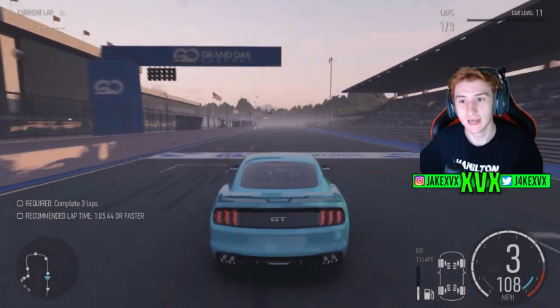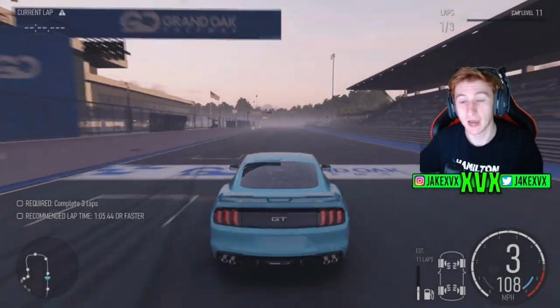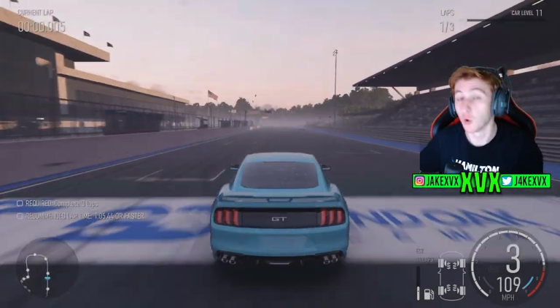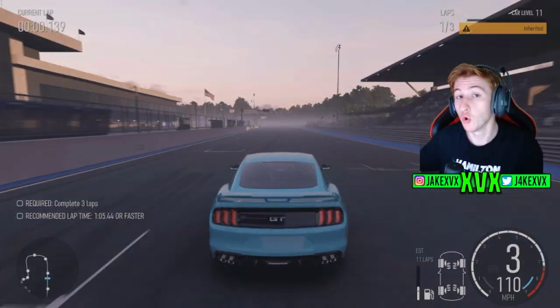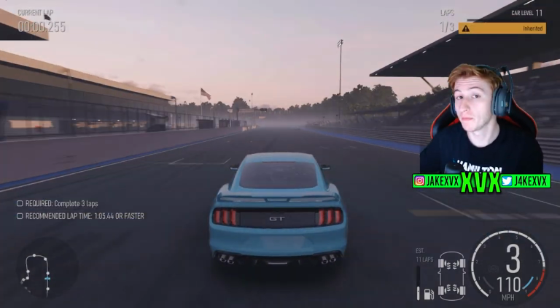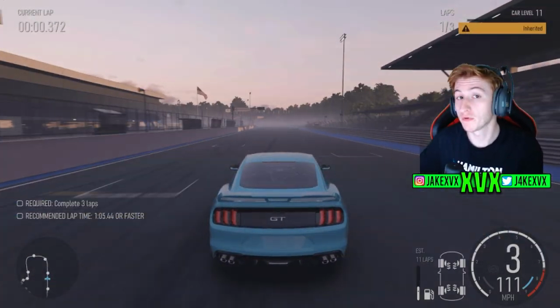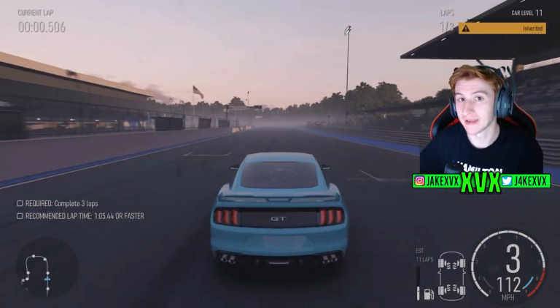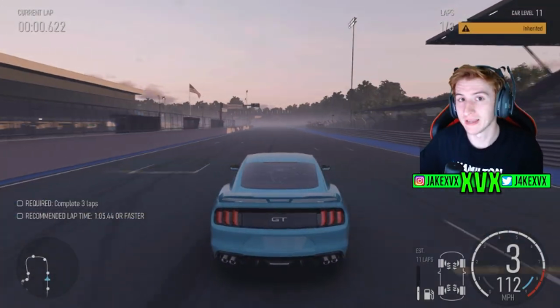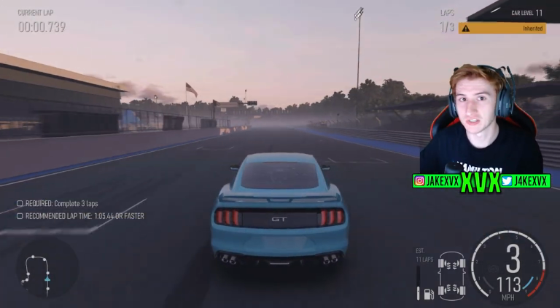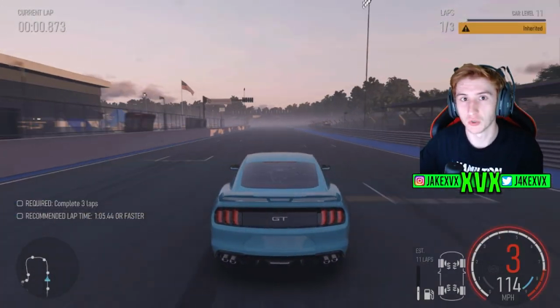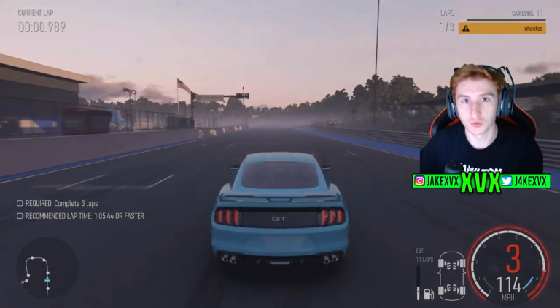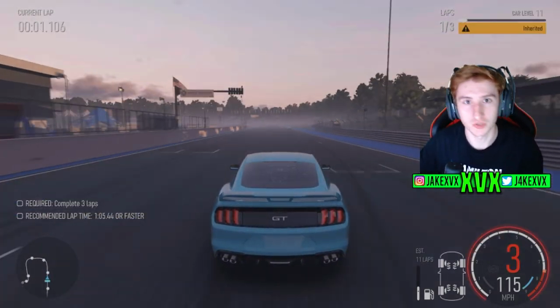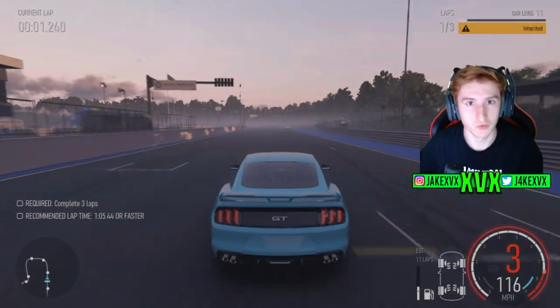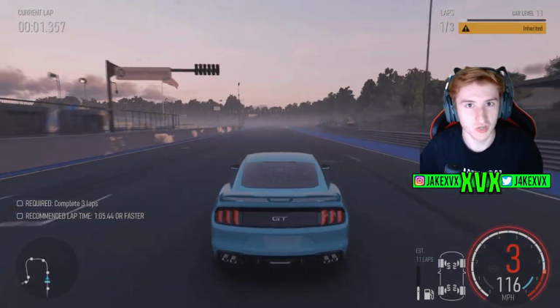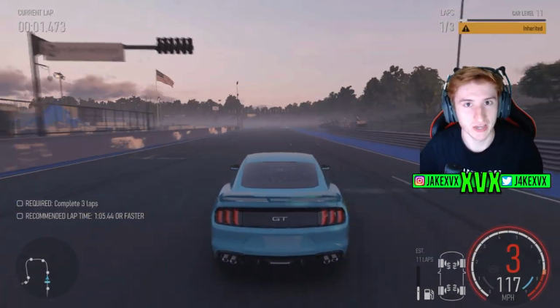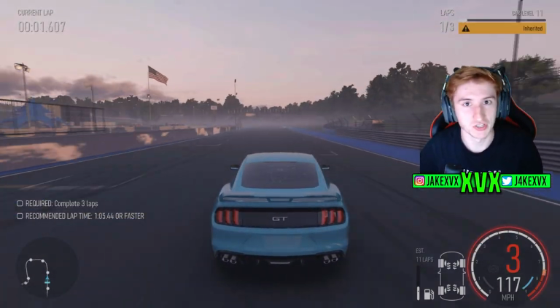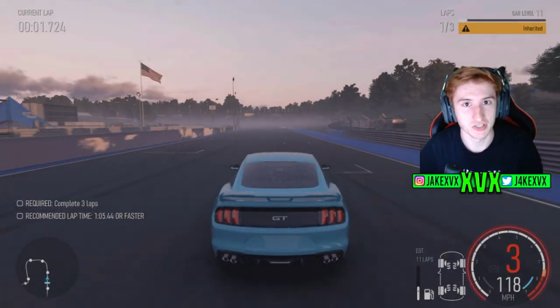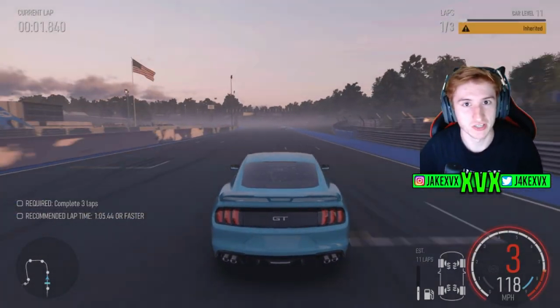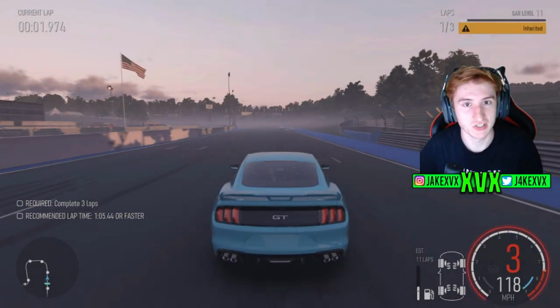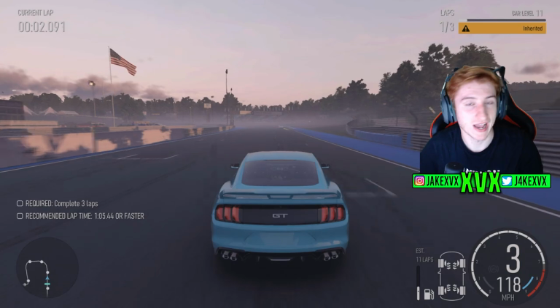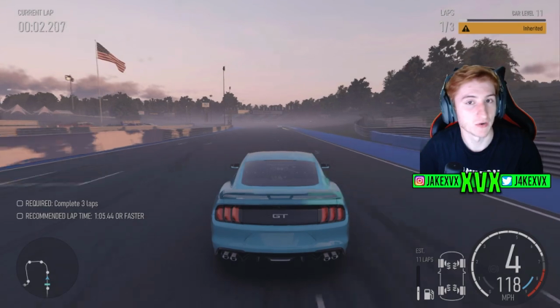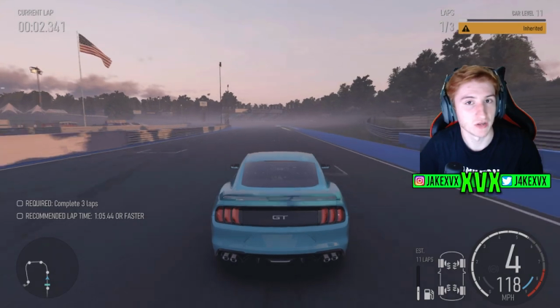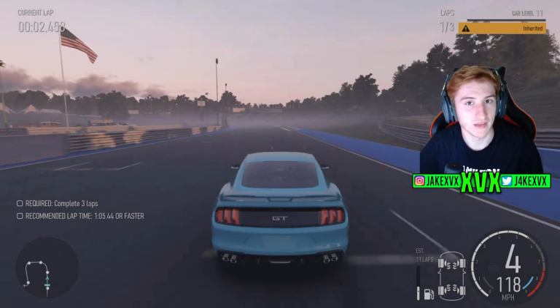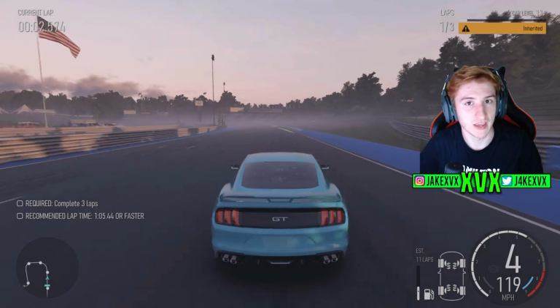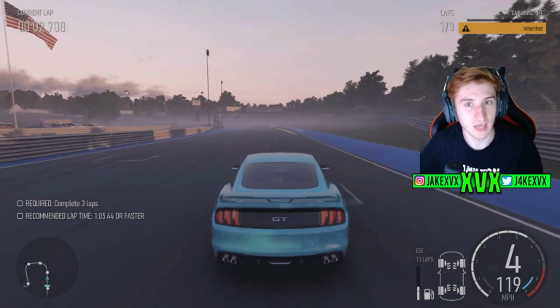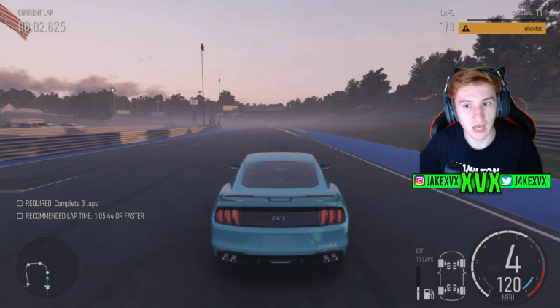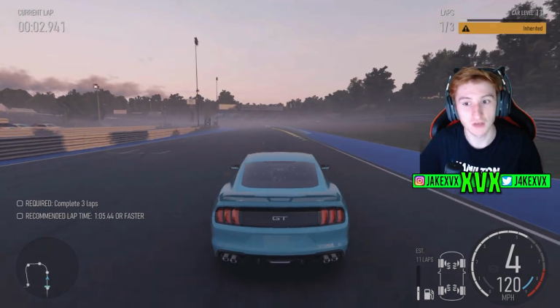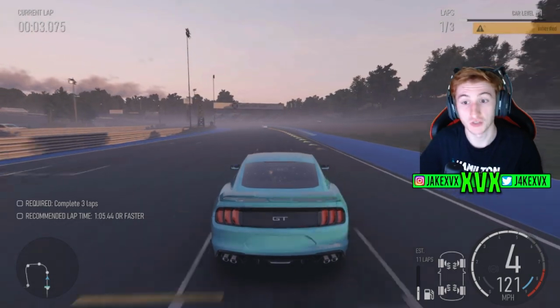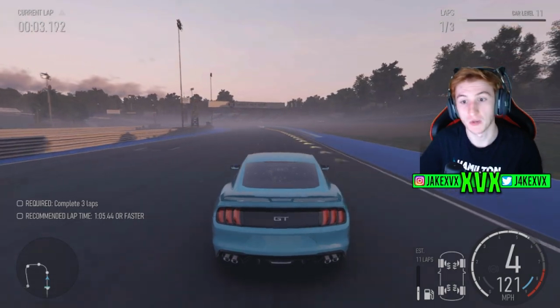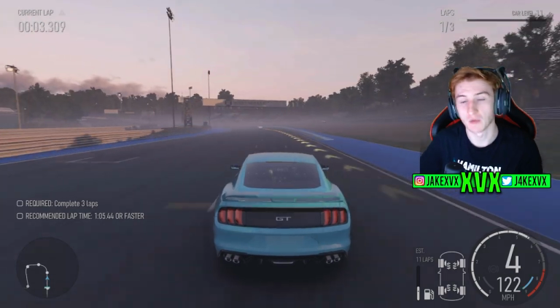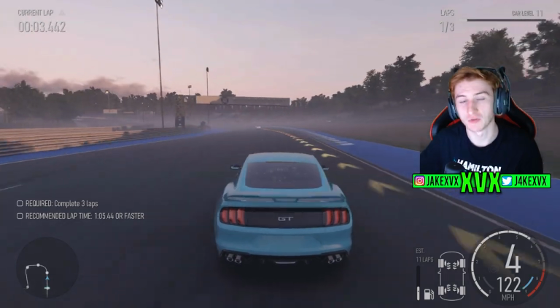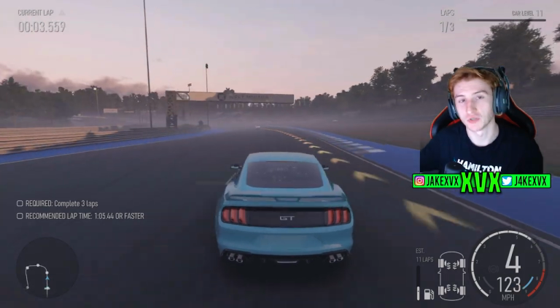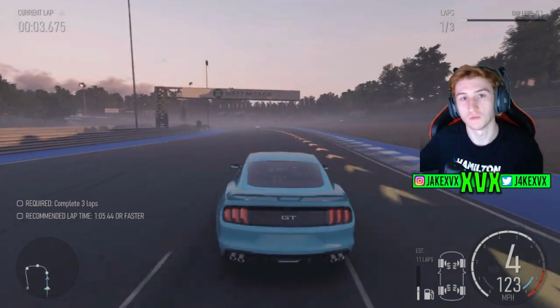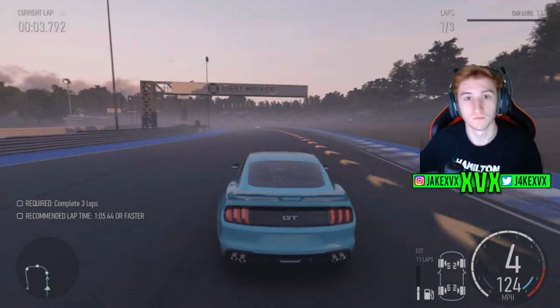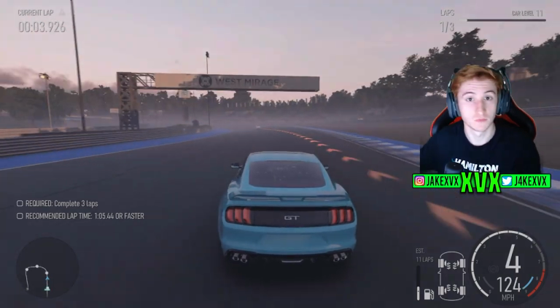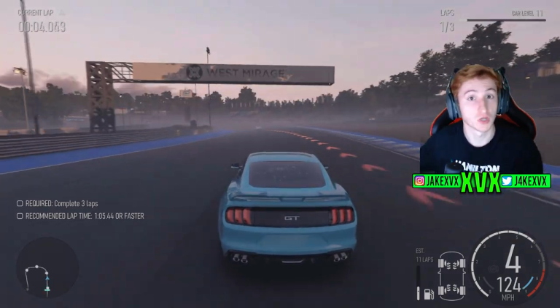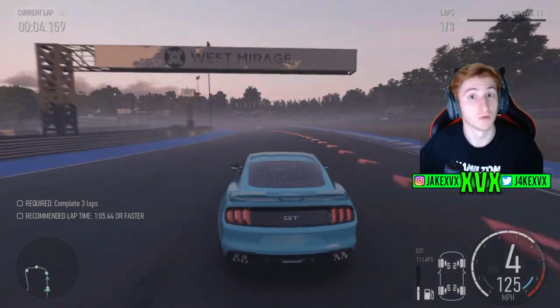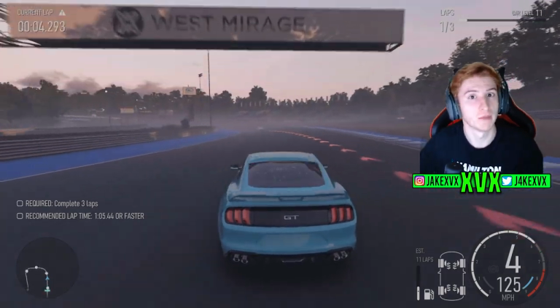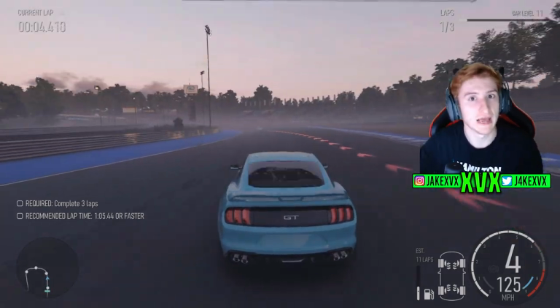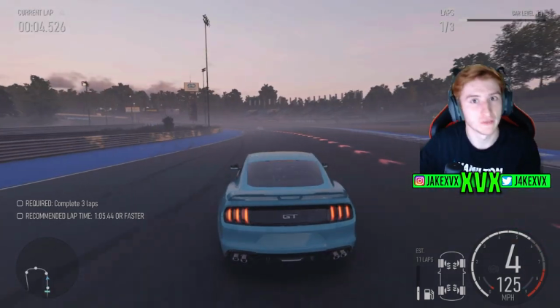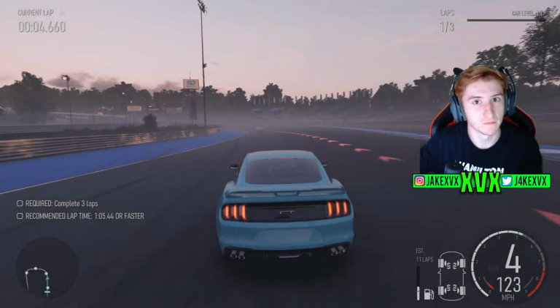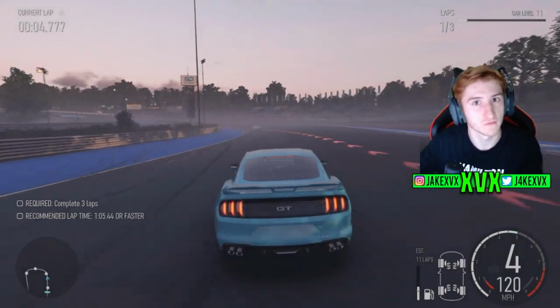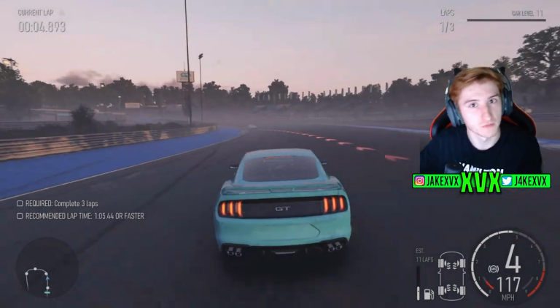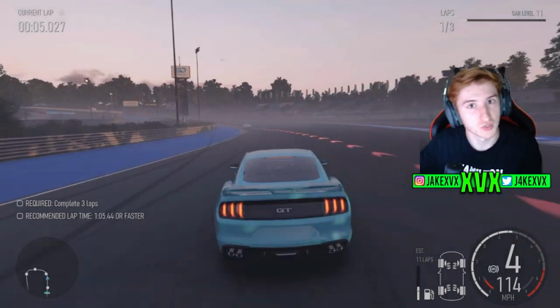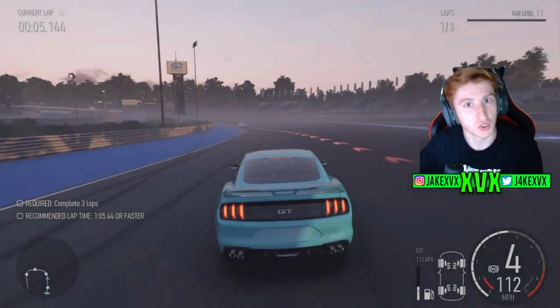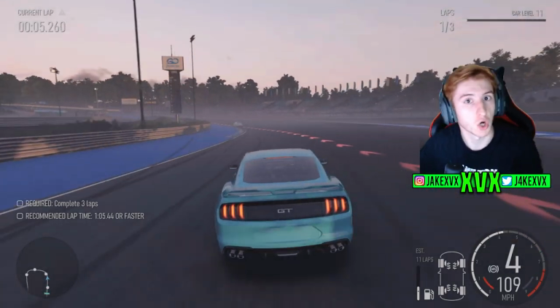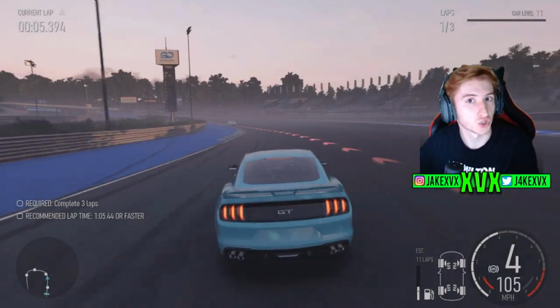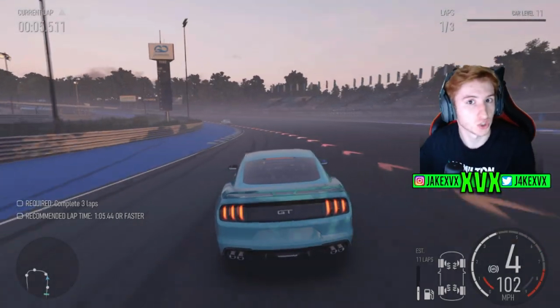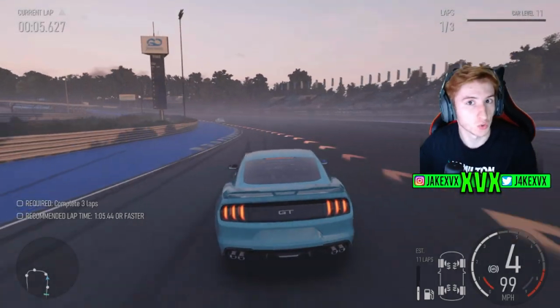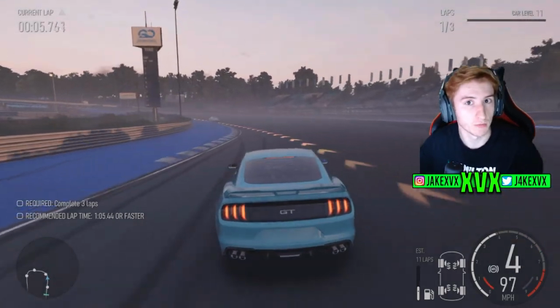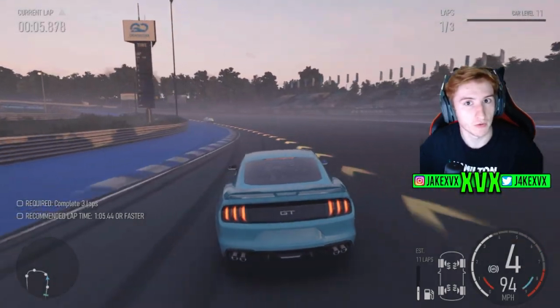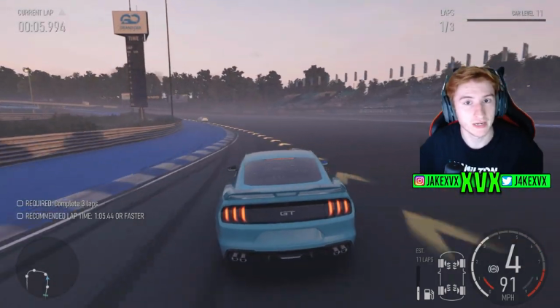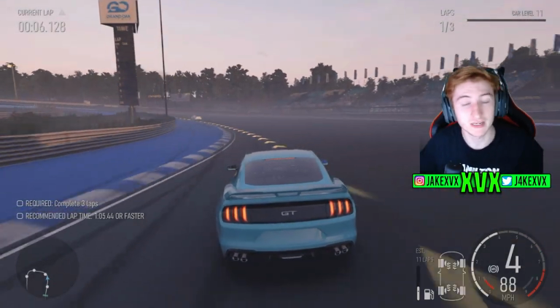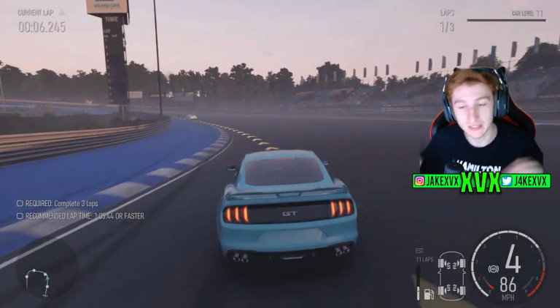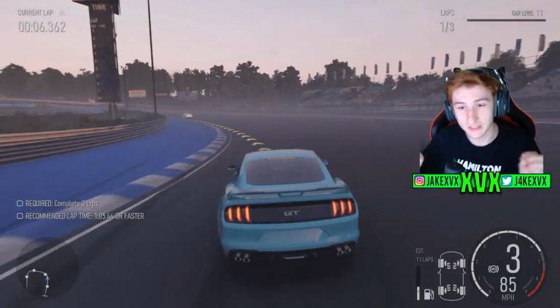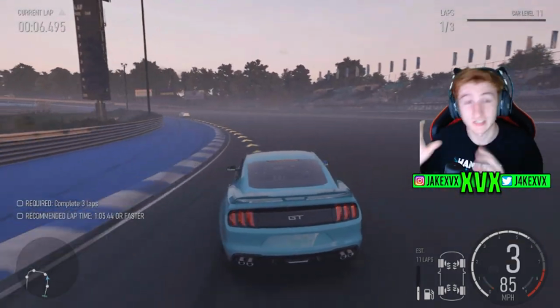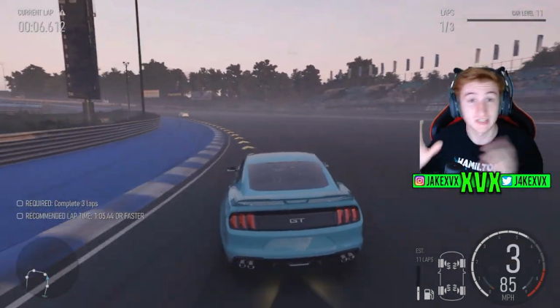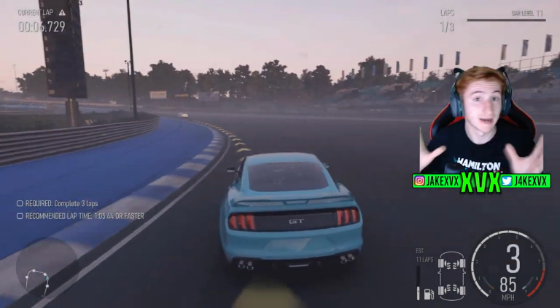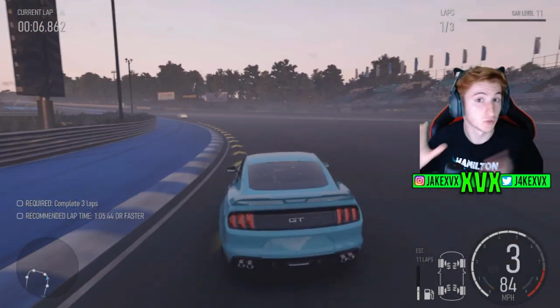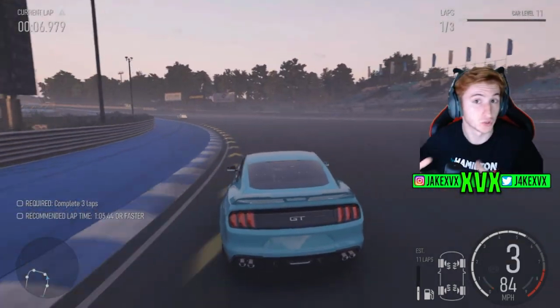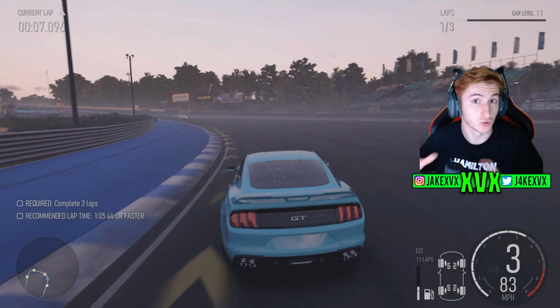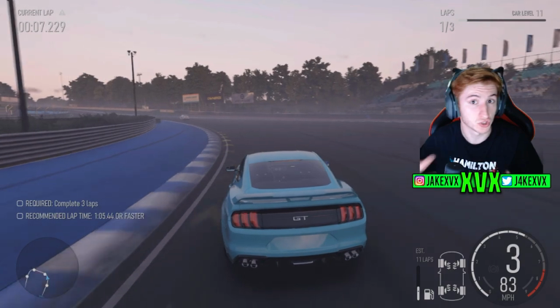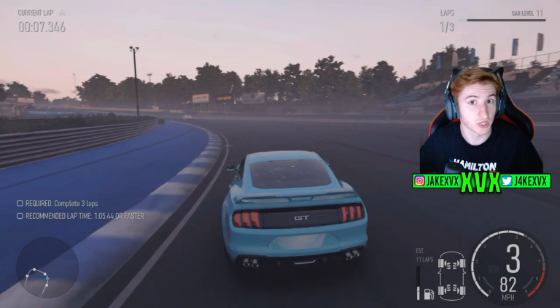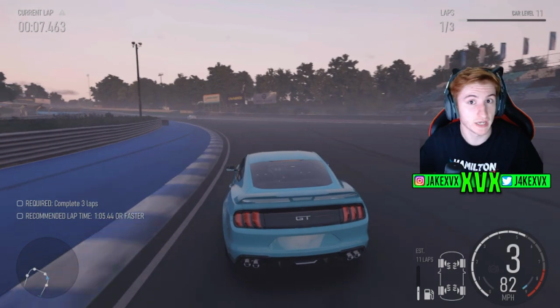Now upgrades also change the sound of a car, so we're going to compare them from stock to upgraded as the sound does change.